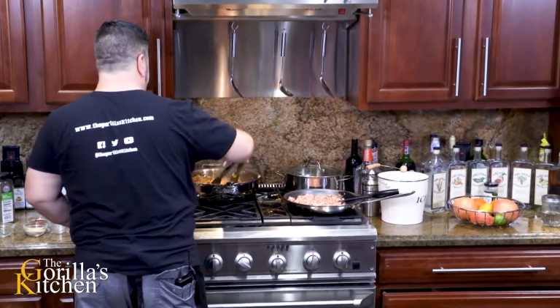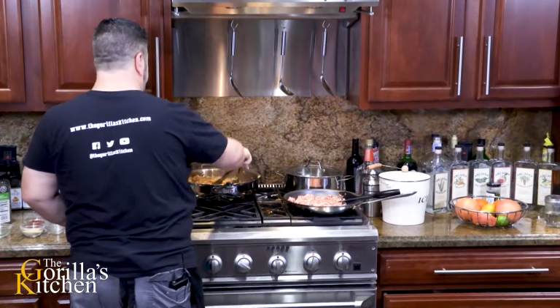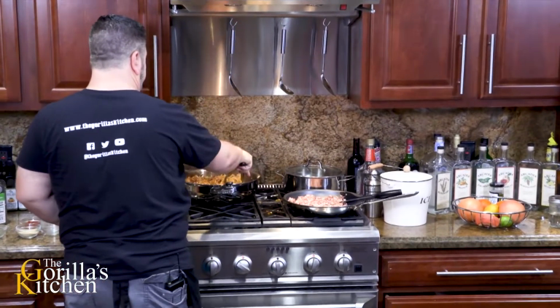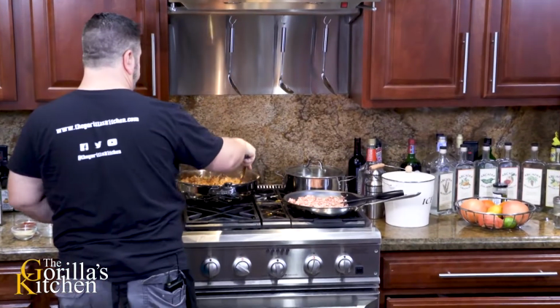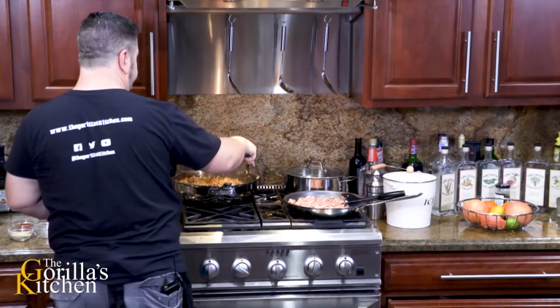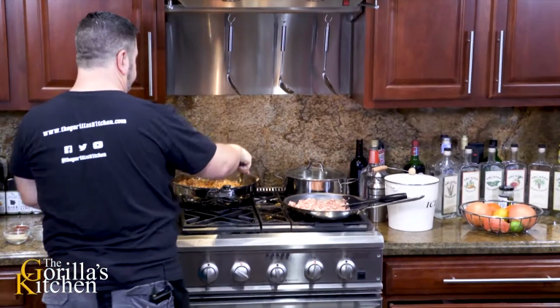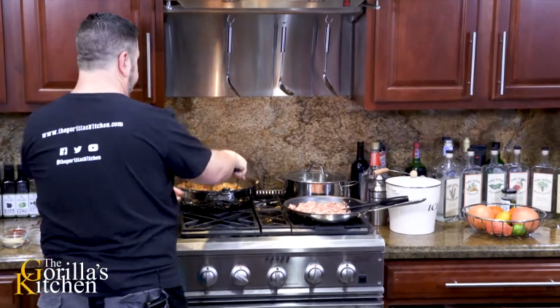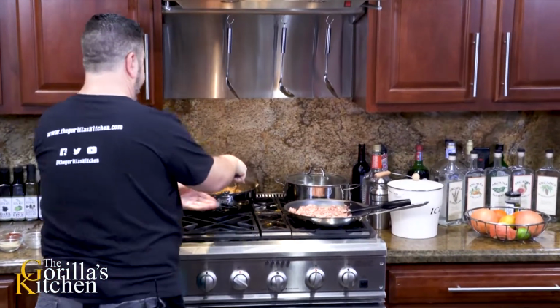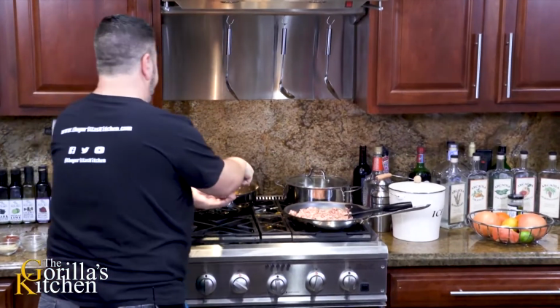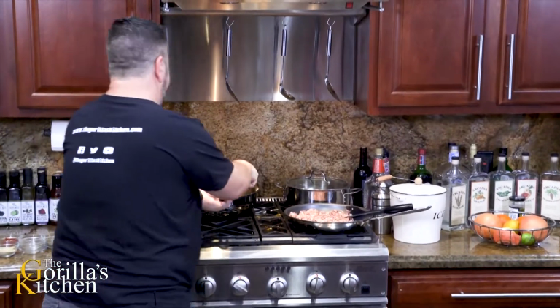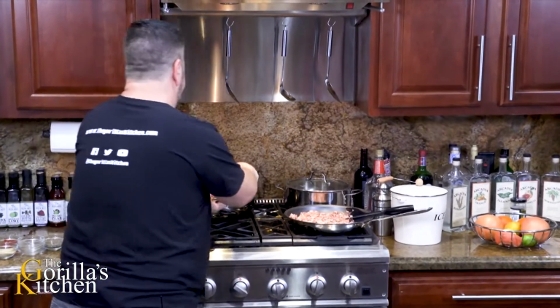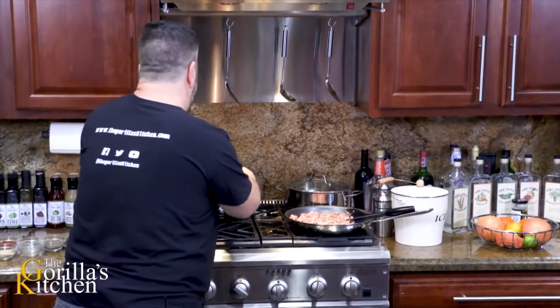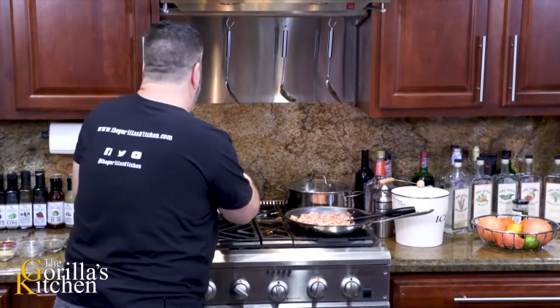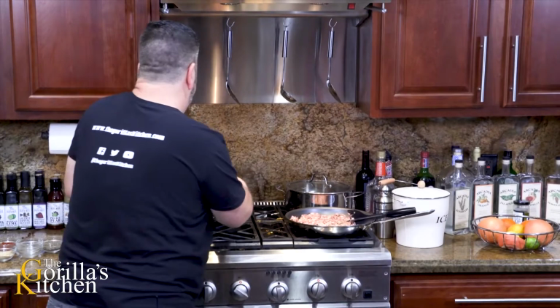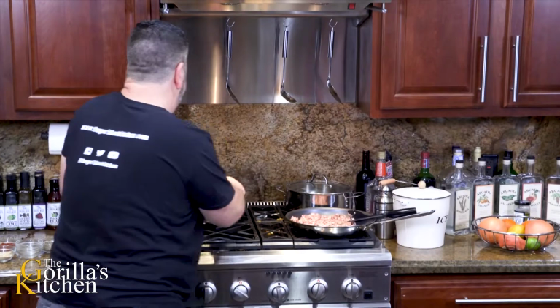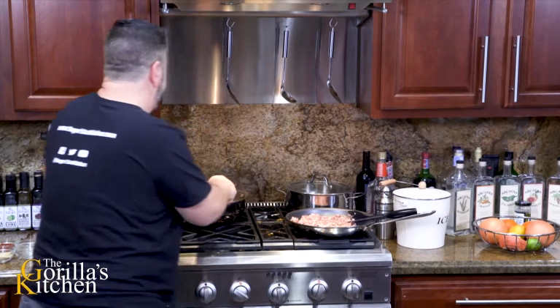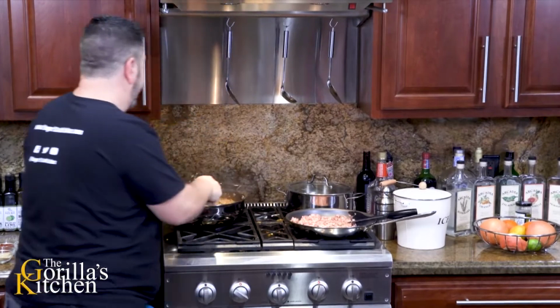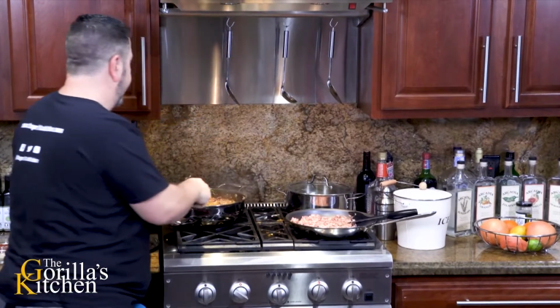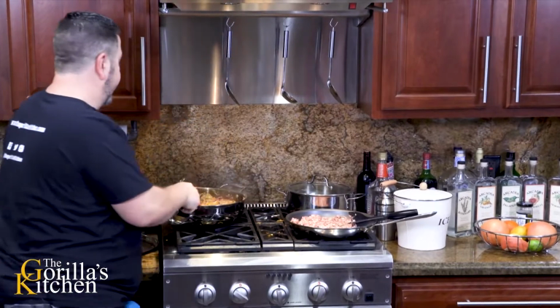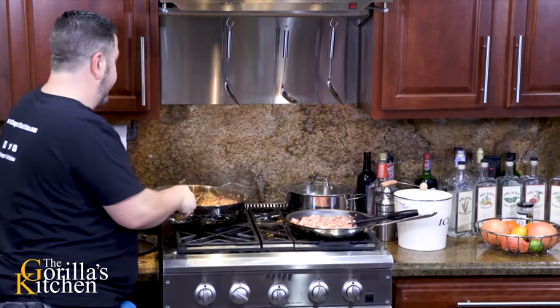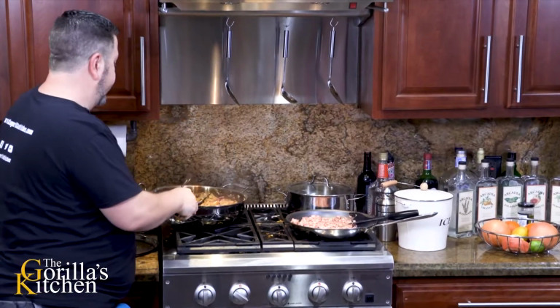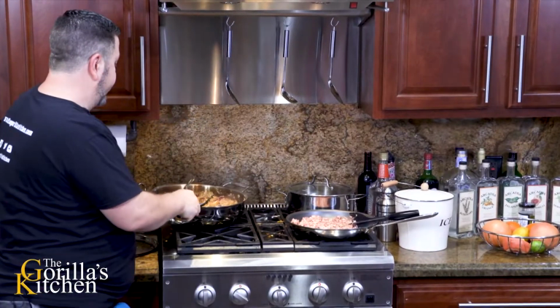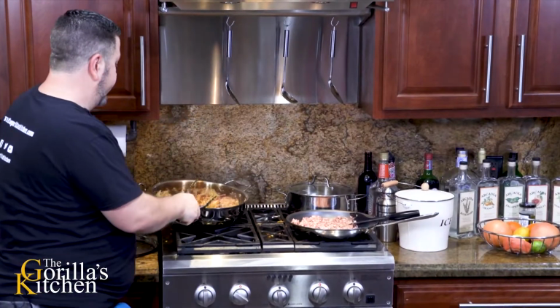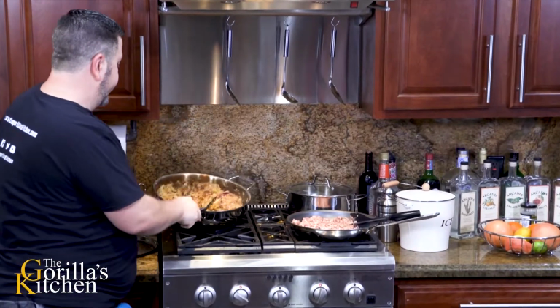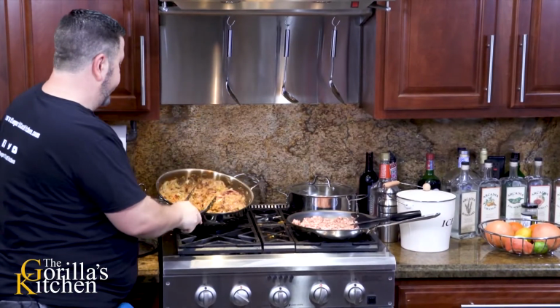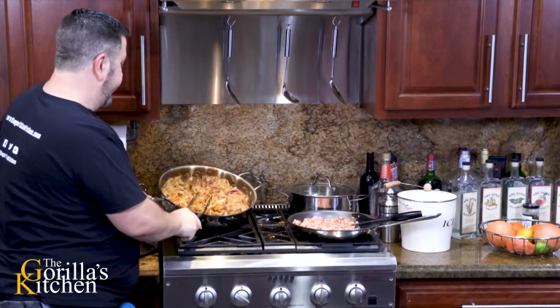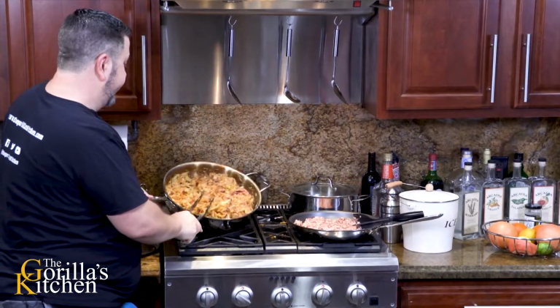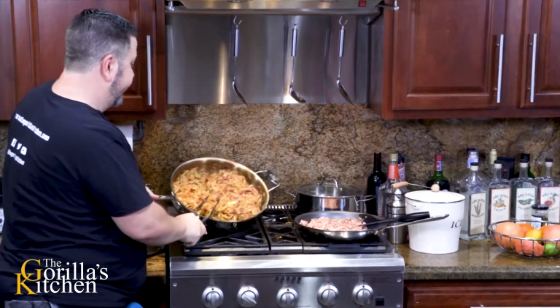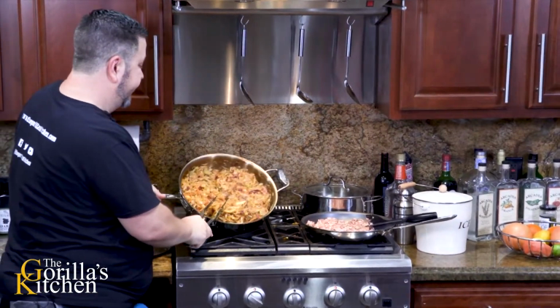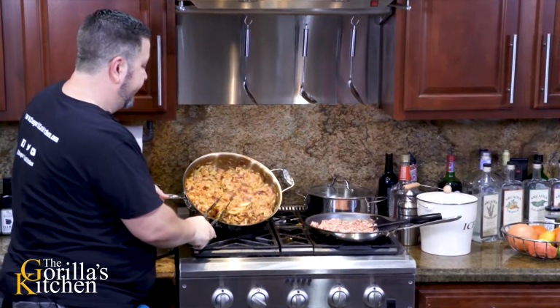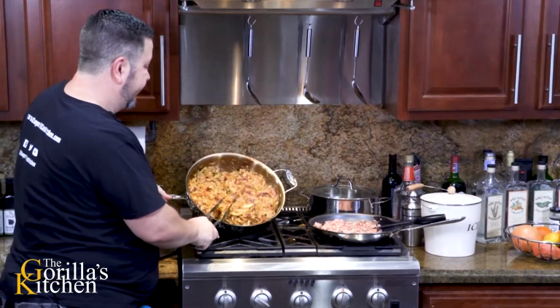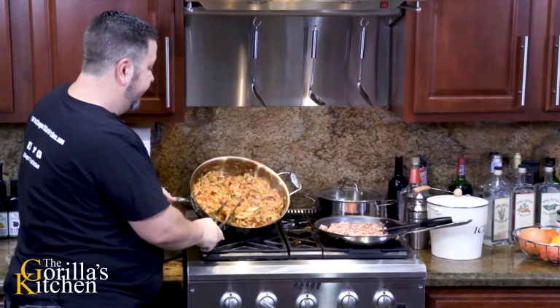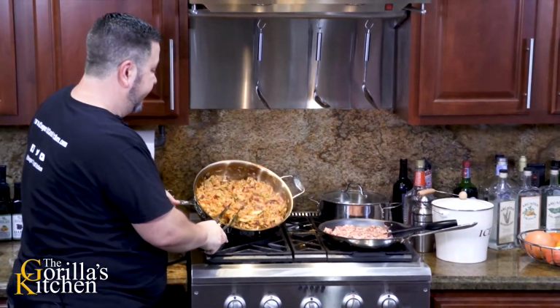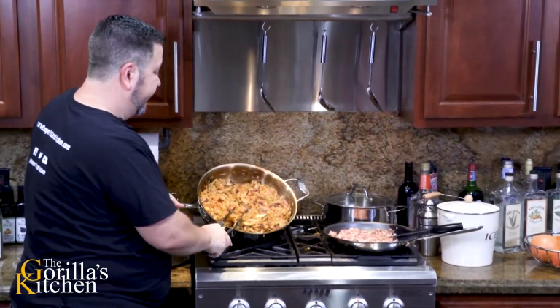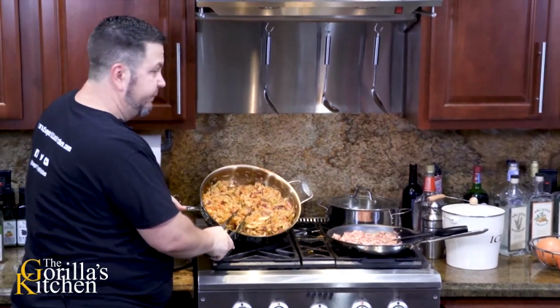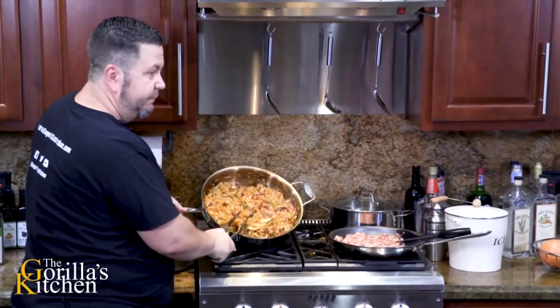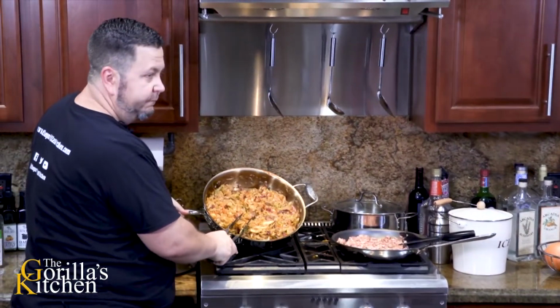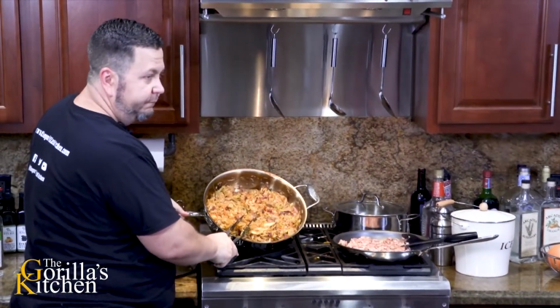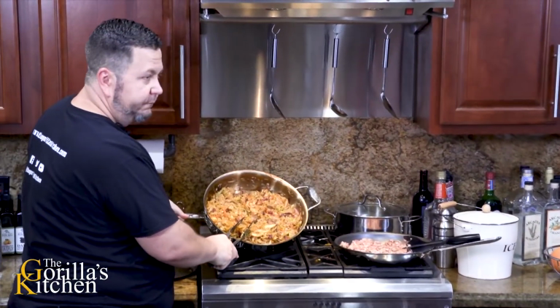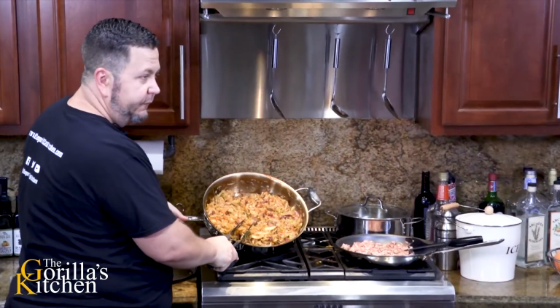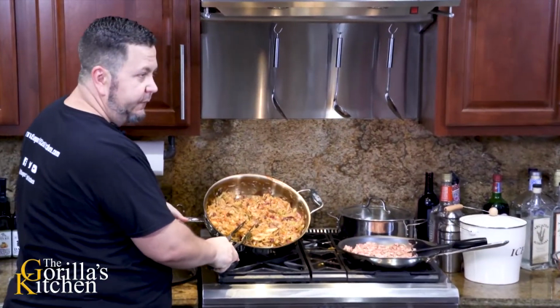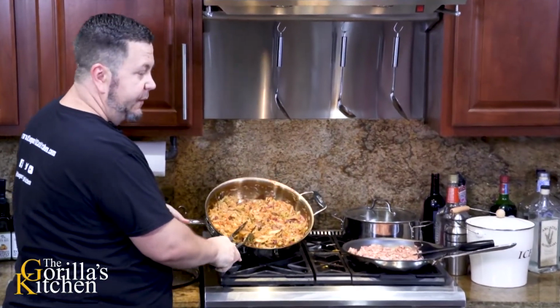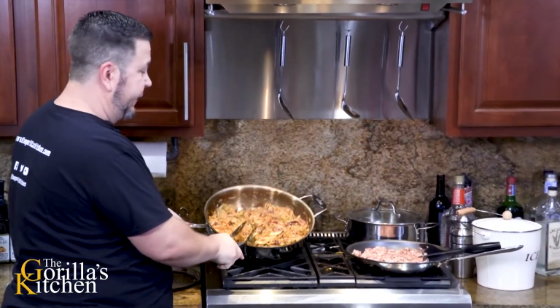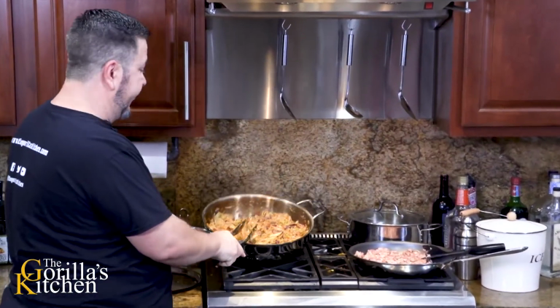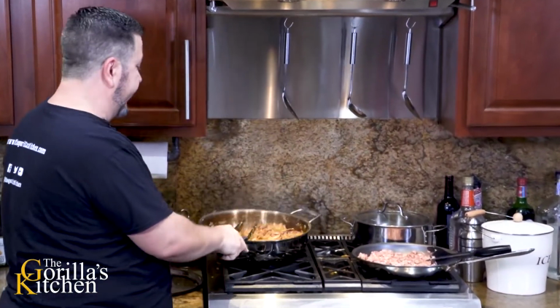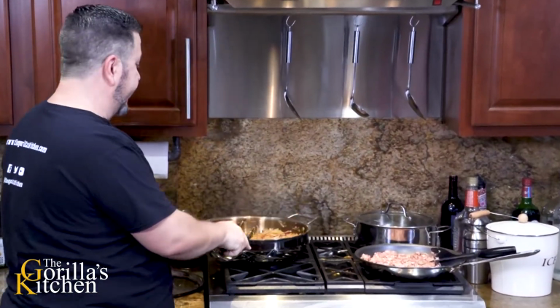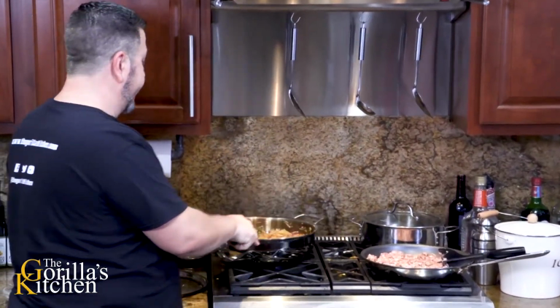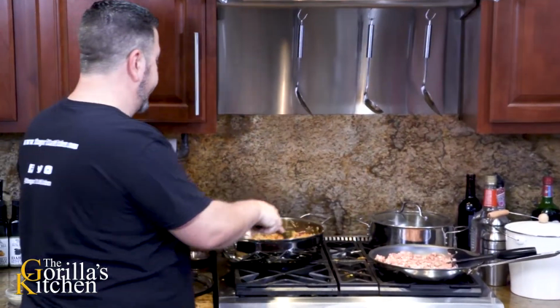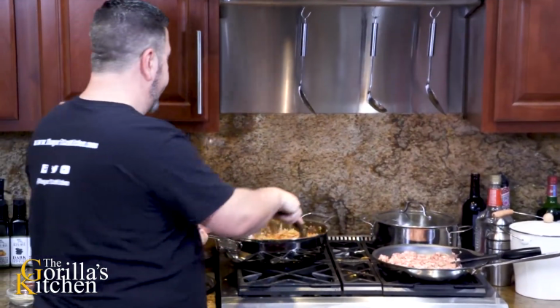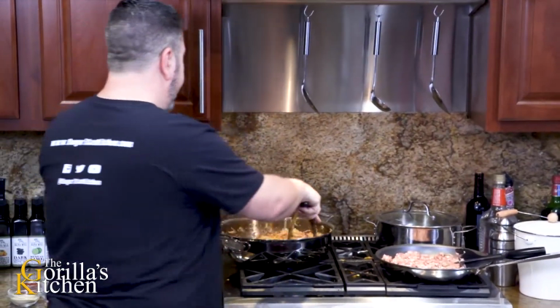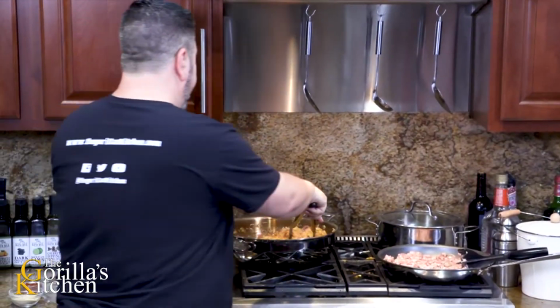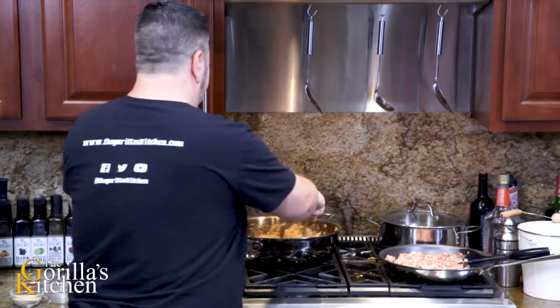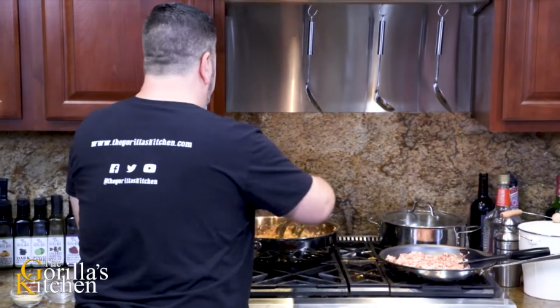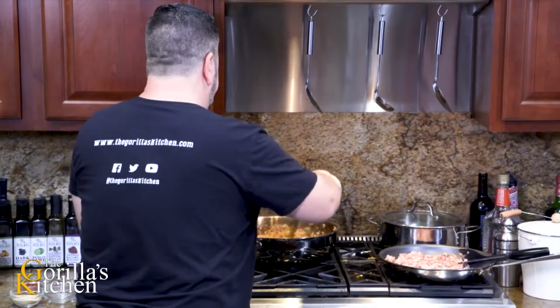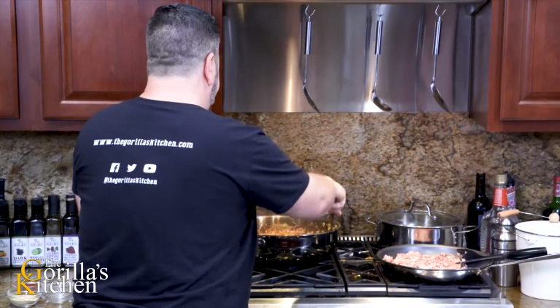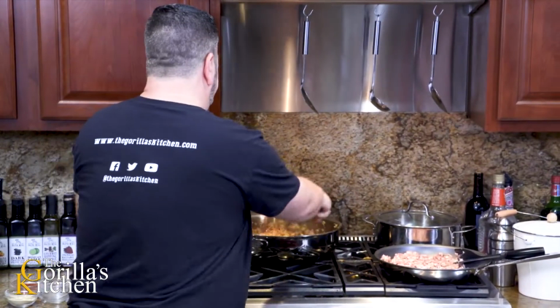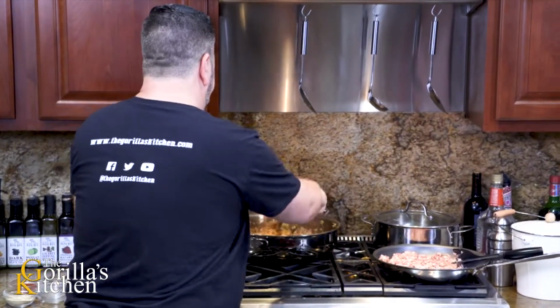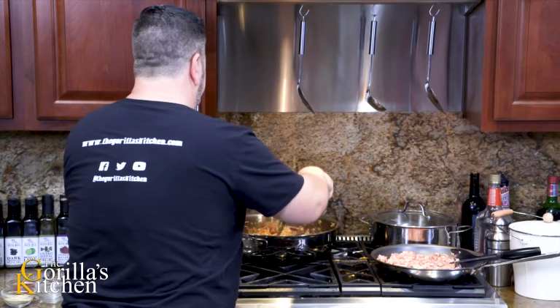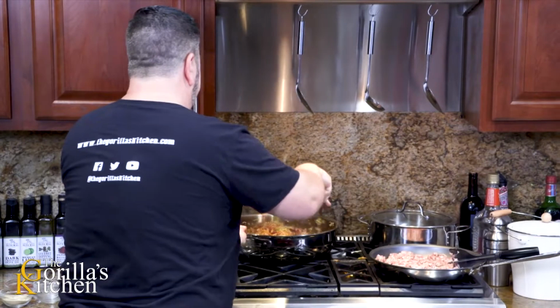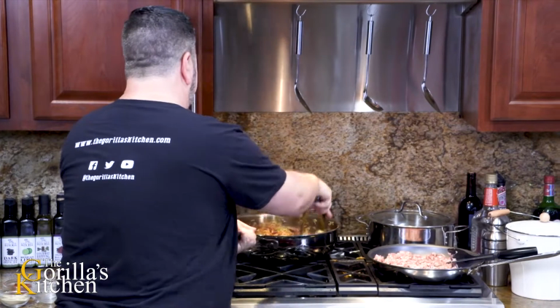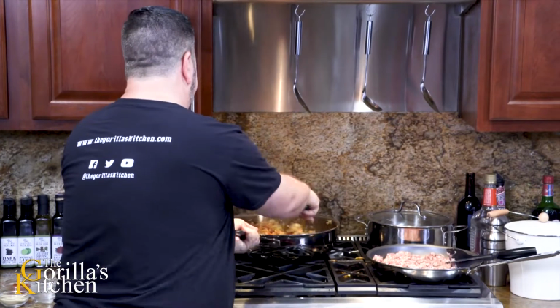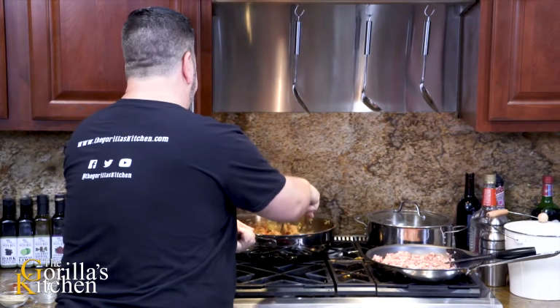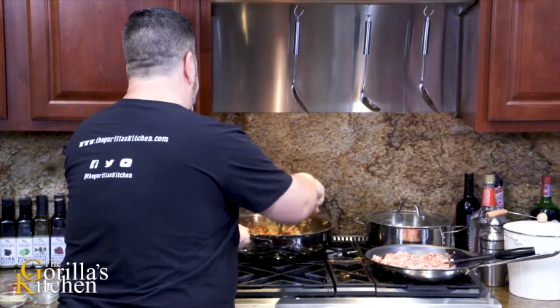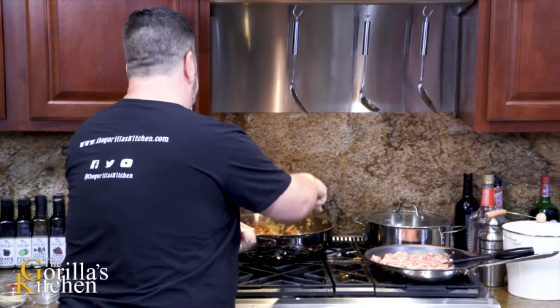I don't know if you guys can see this - it's really coming together. Not quite as tender as where I want it yet, but close.